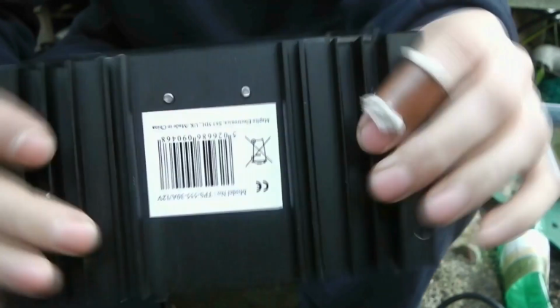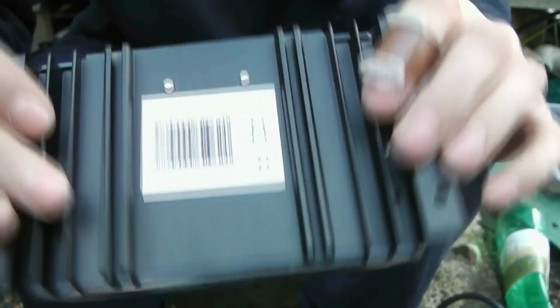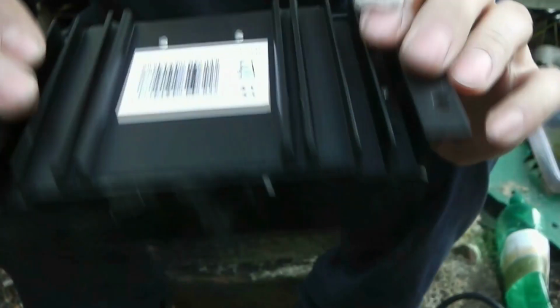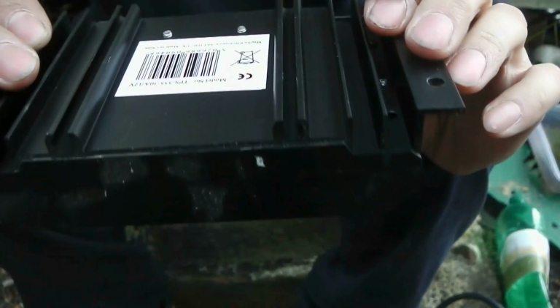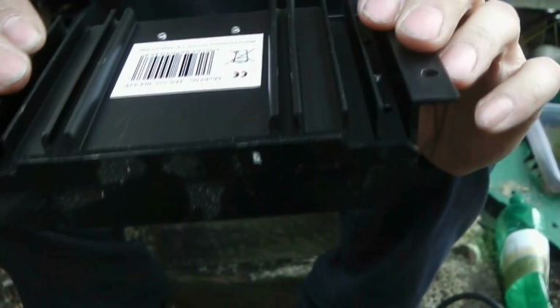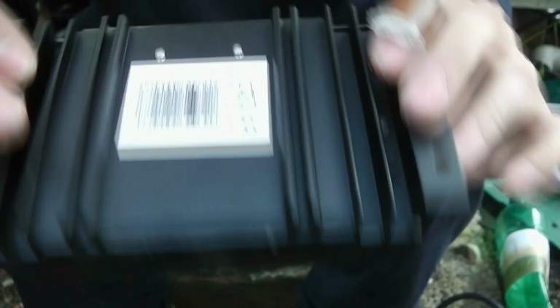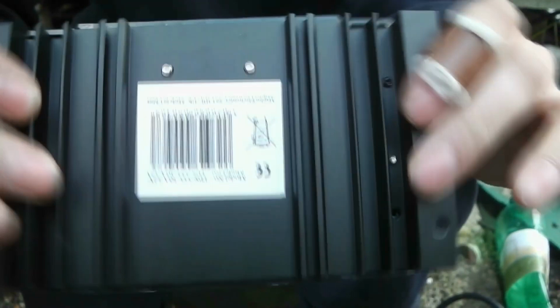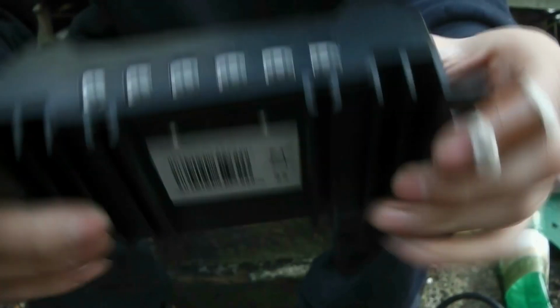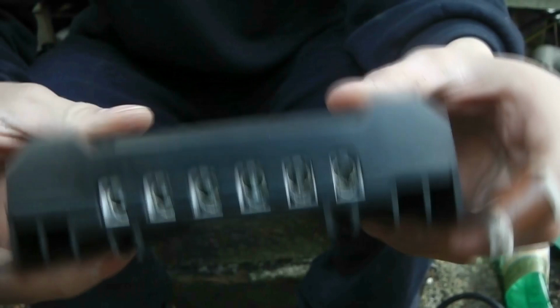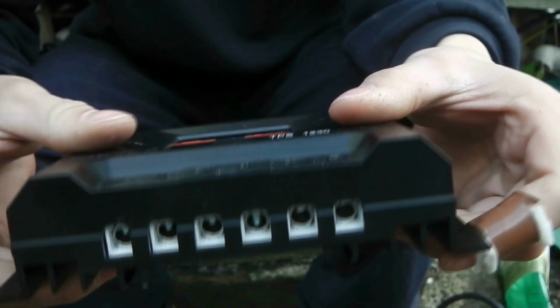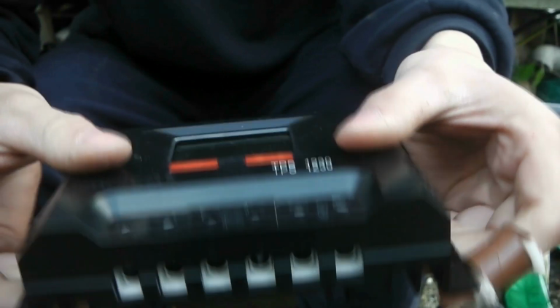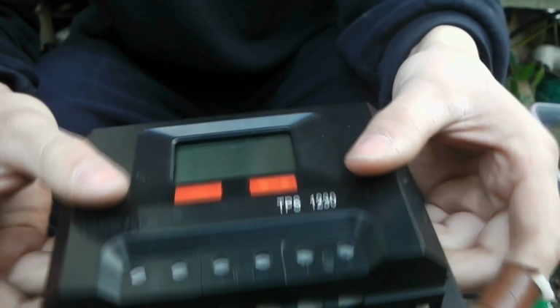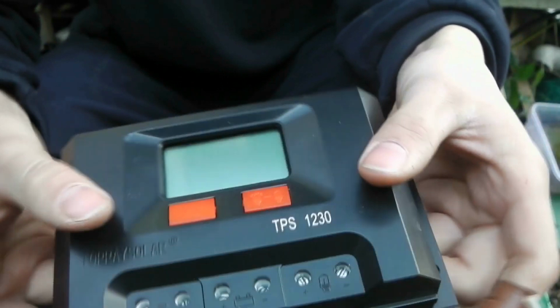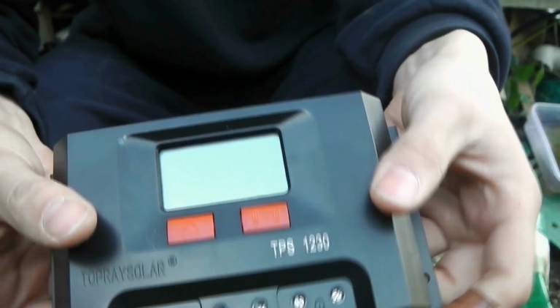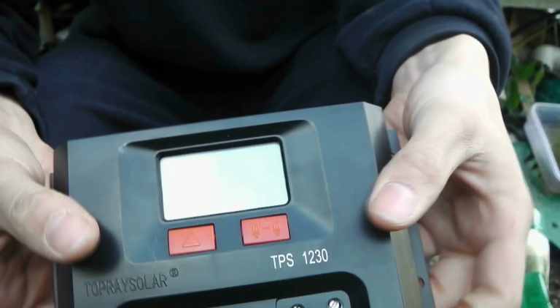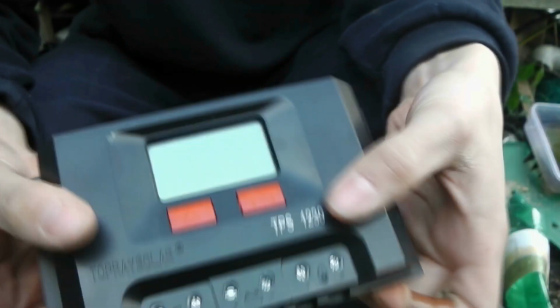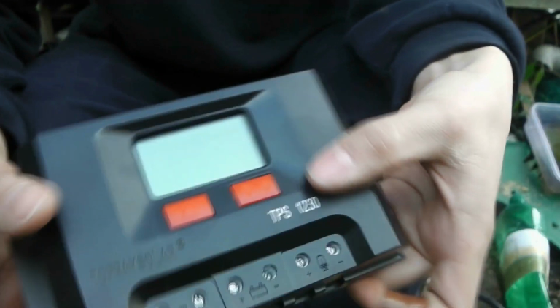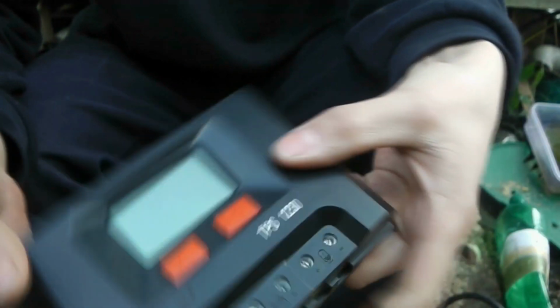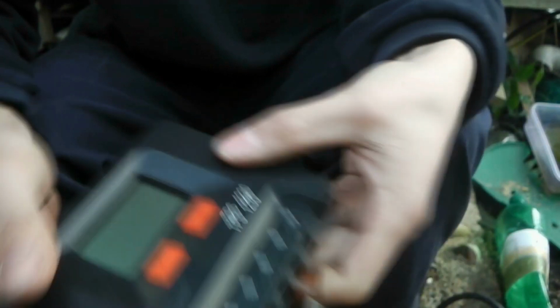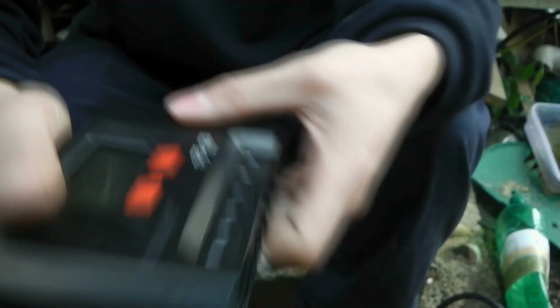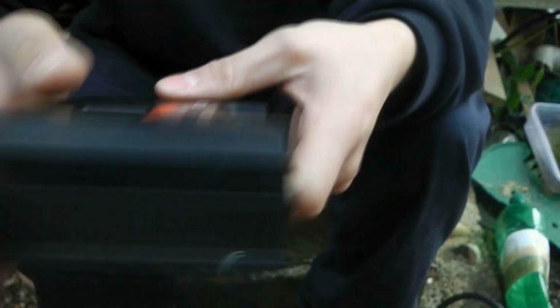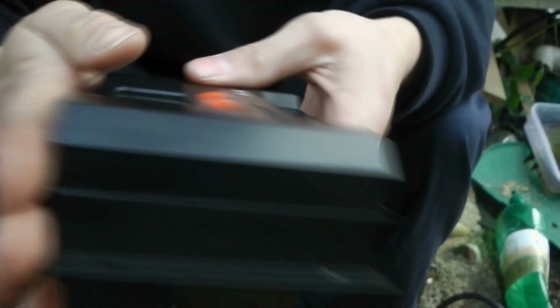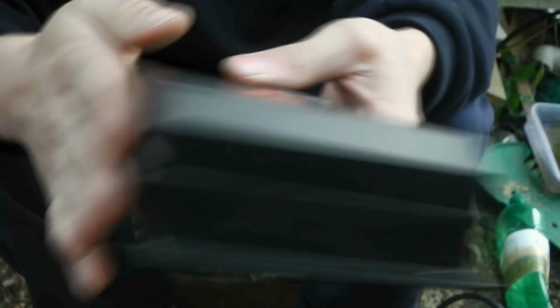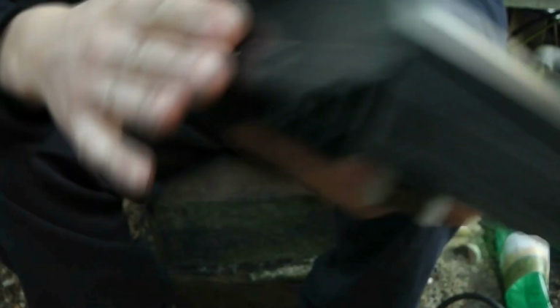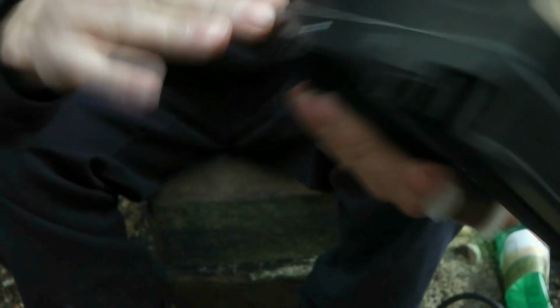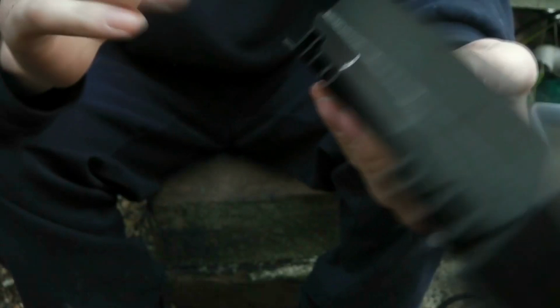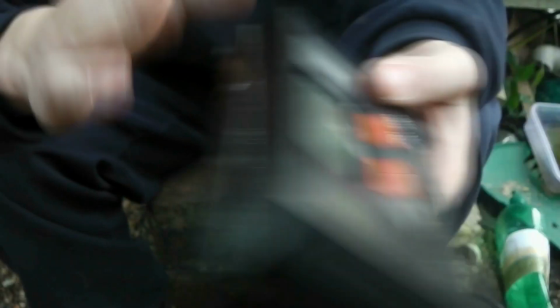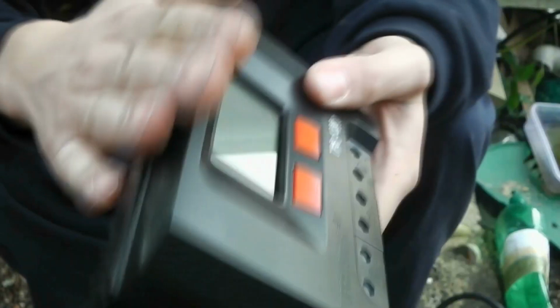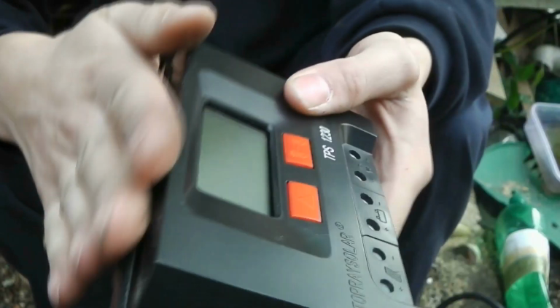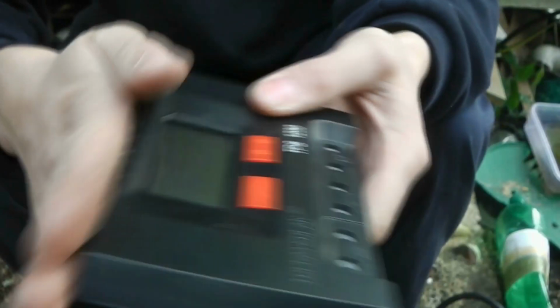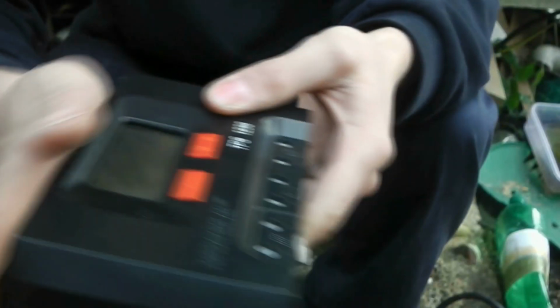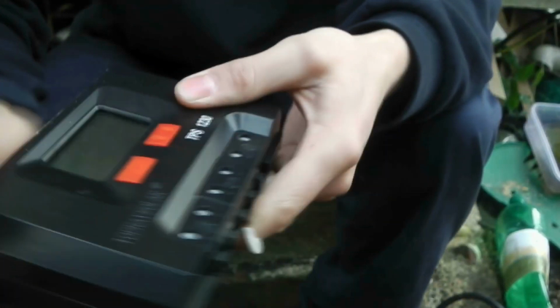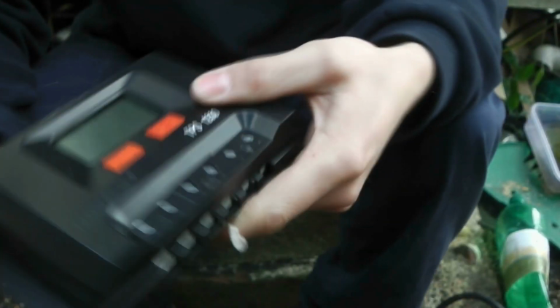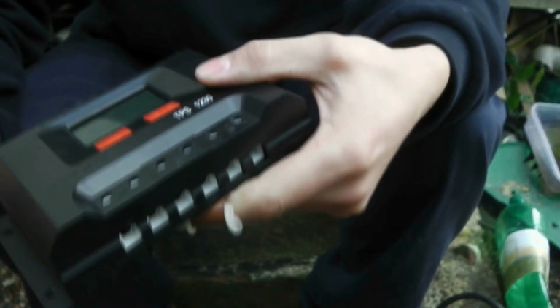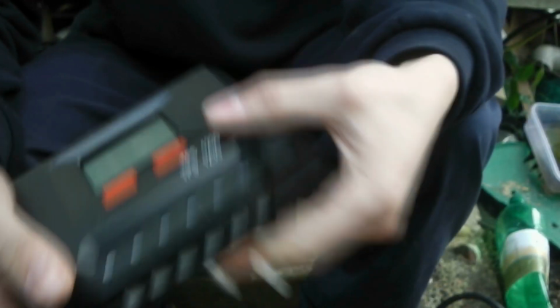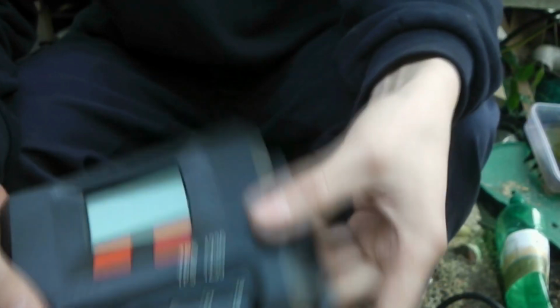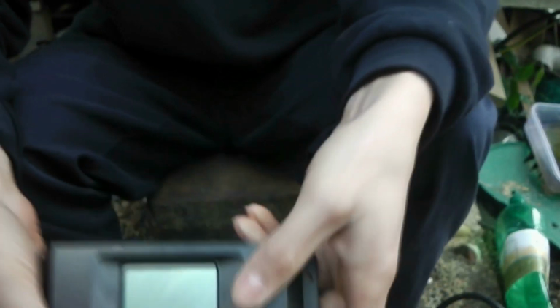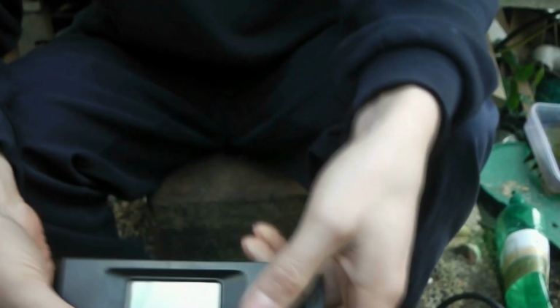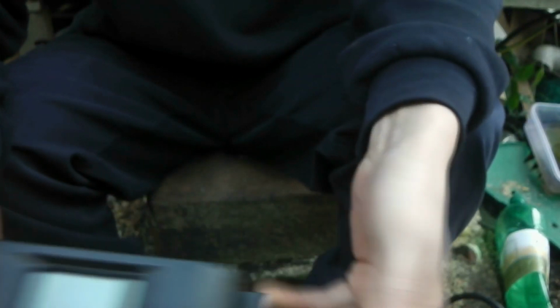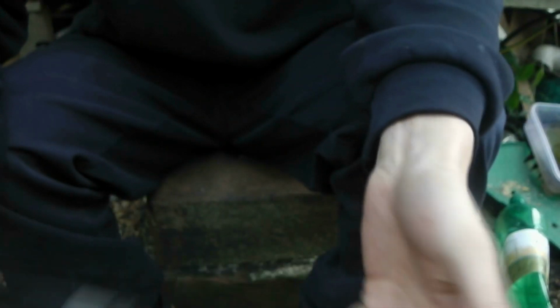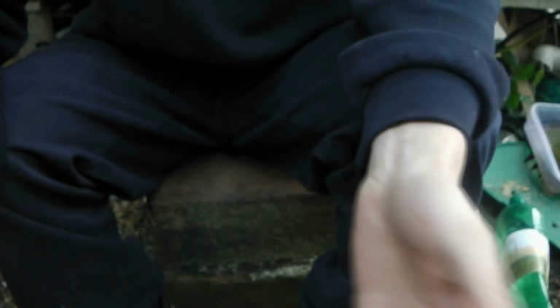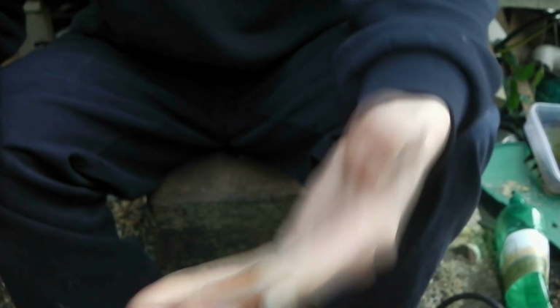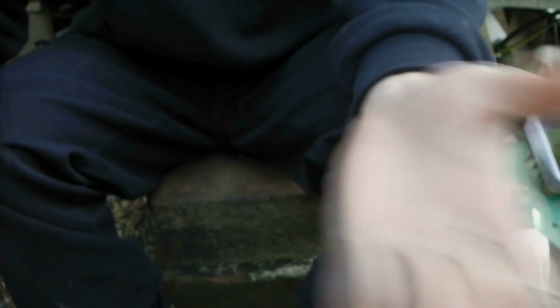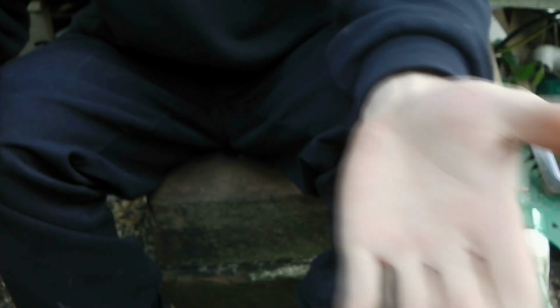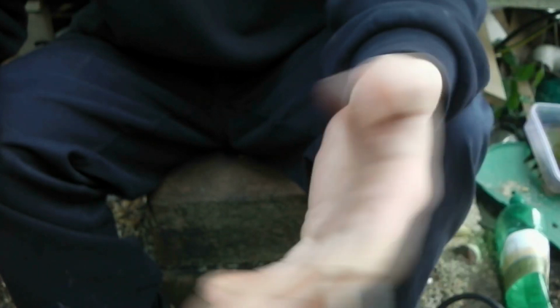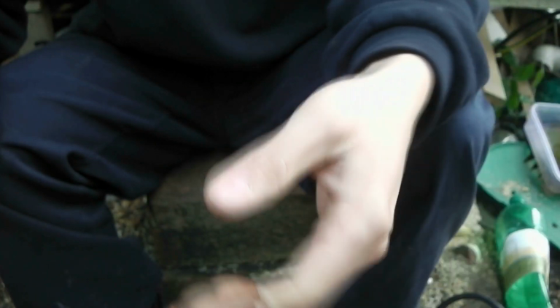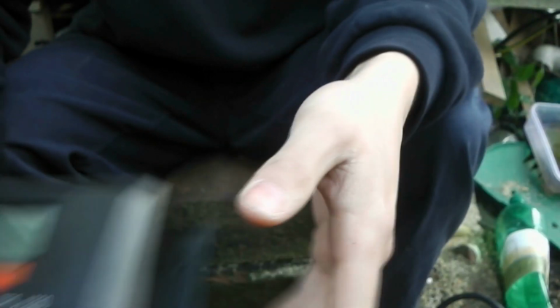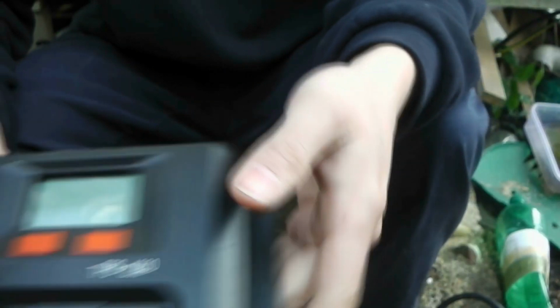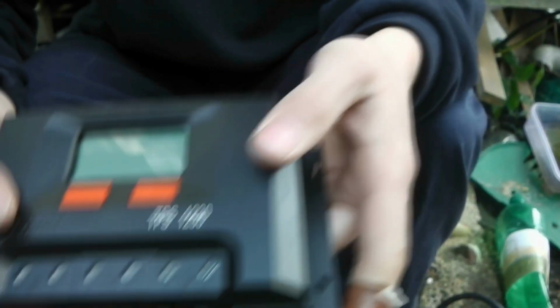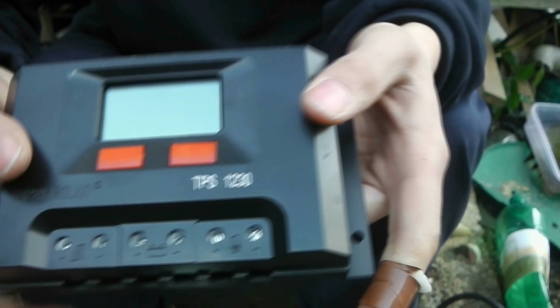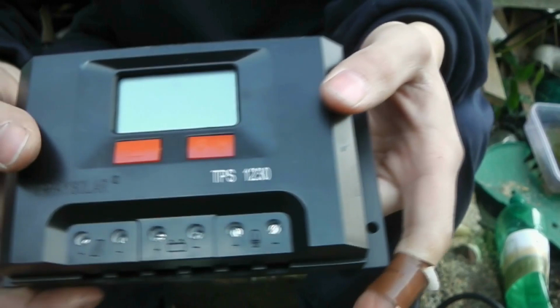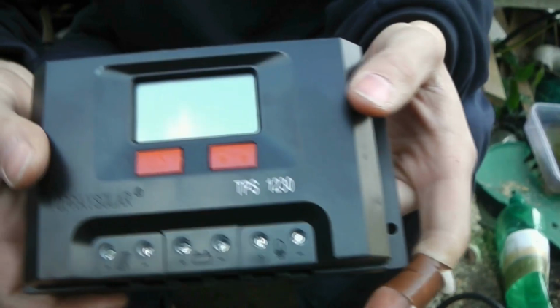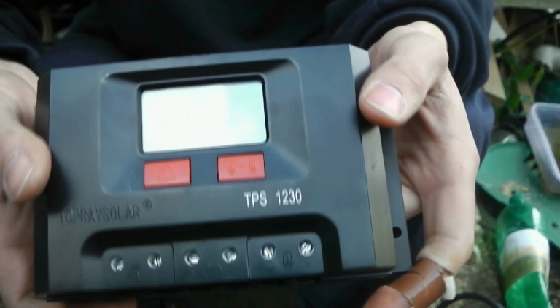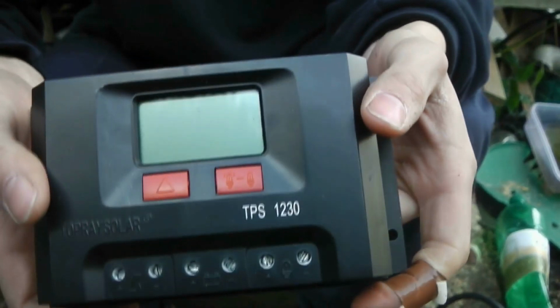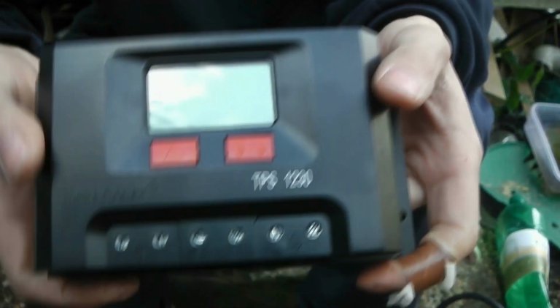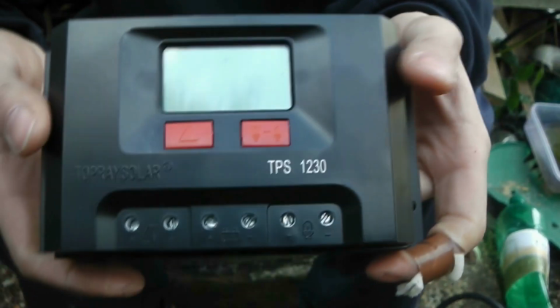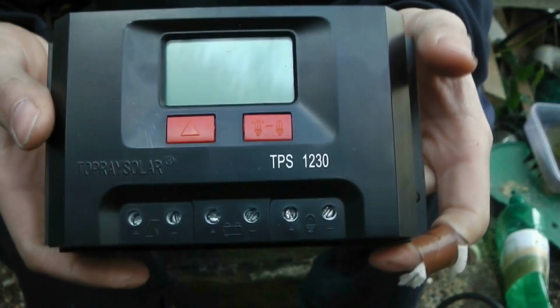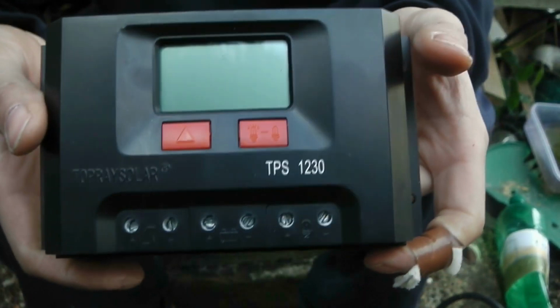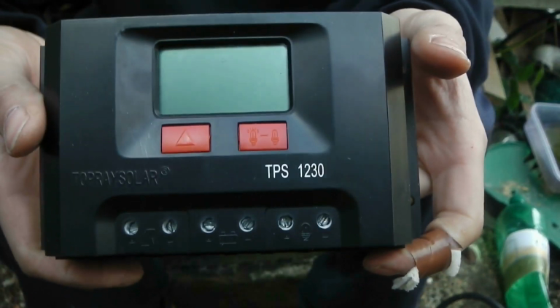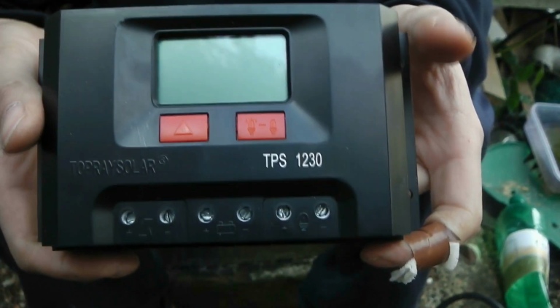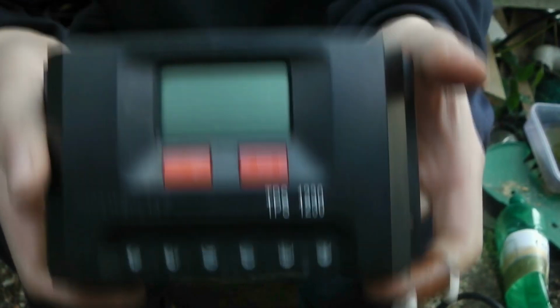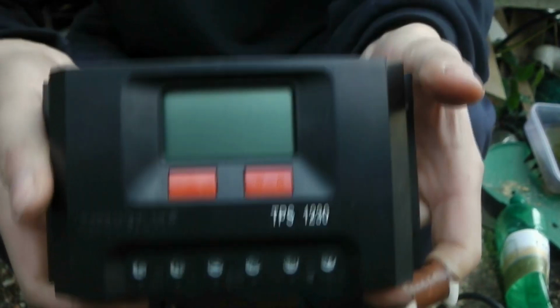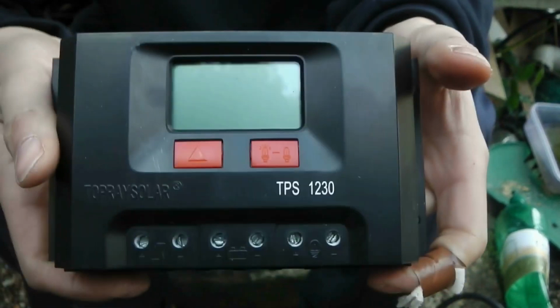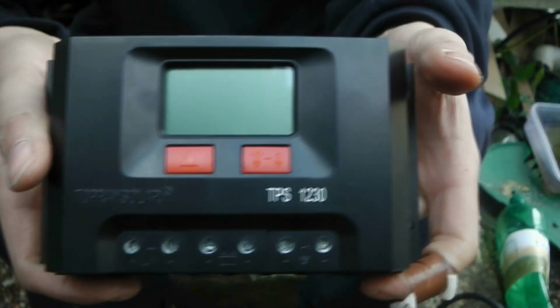It does what it says, but it's cheap. Both of these are cheap, but this is the basic model.